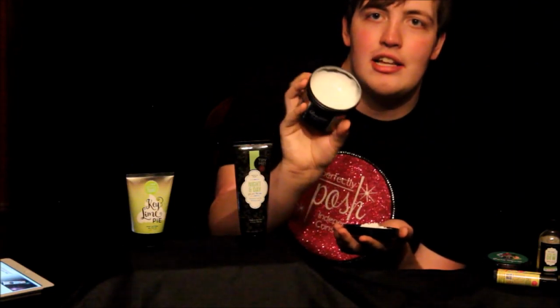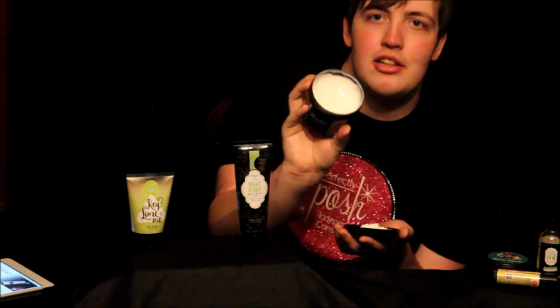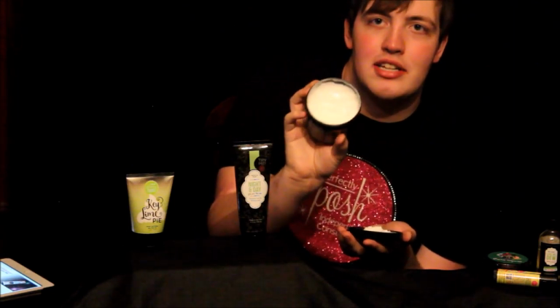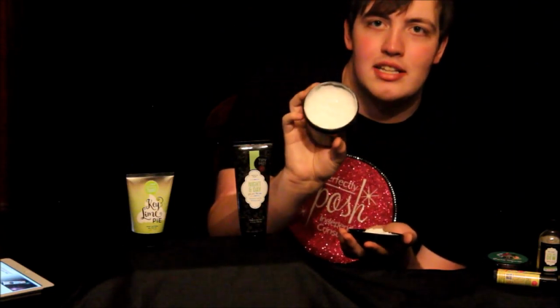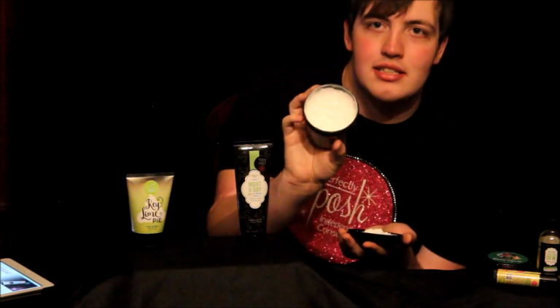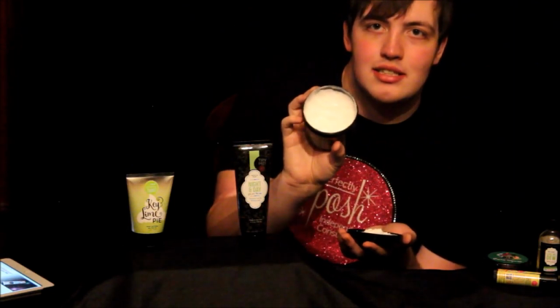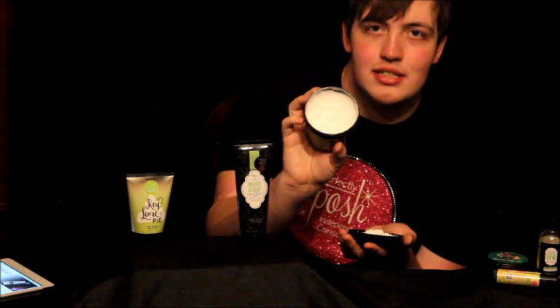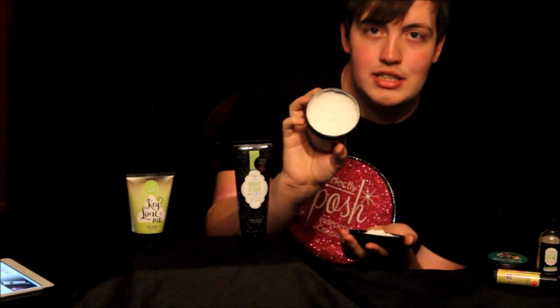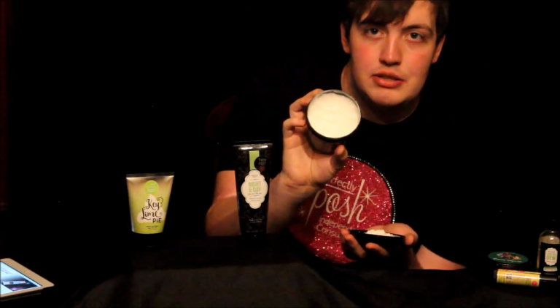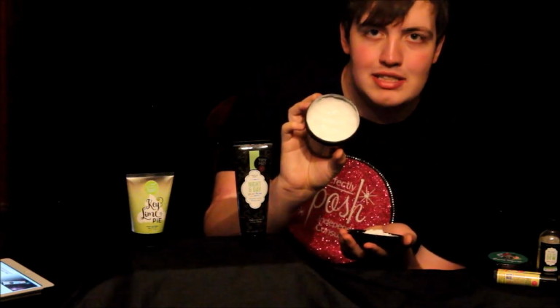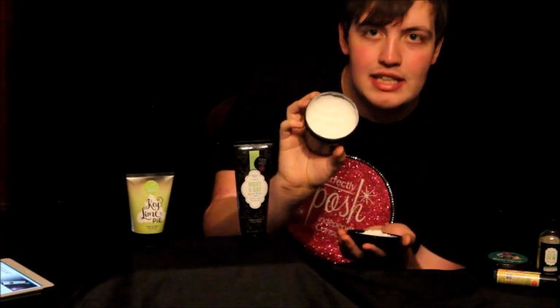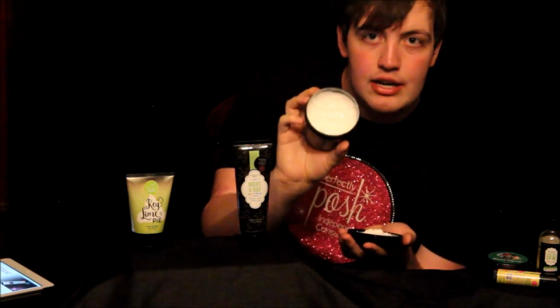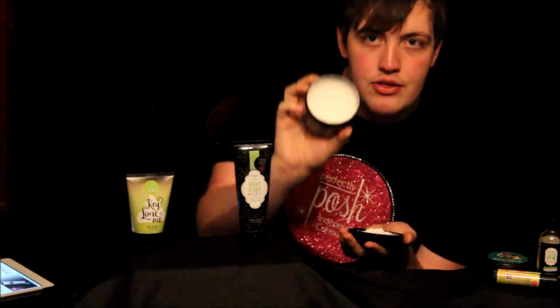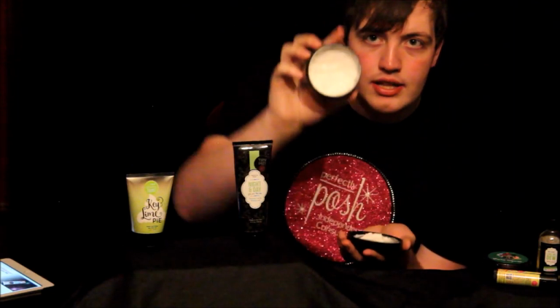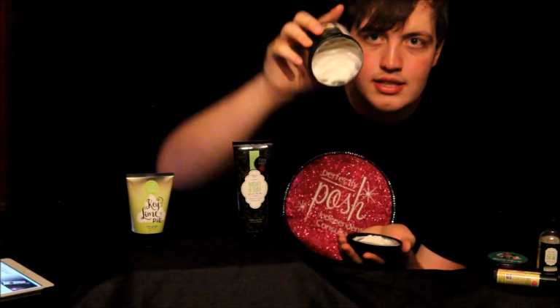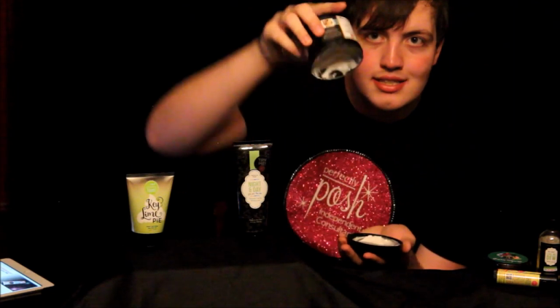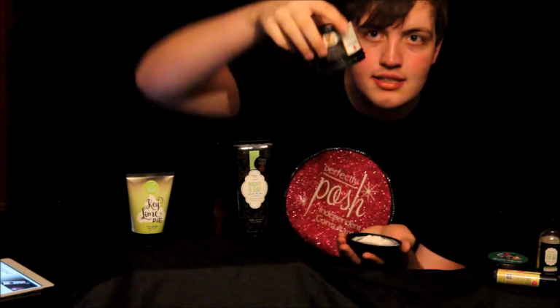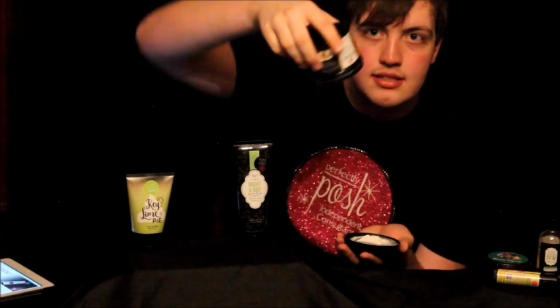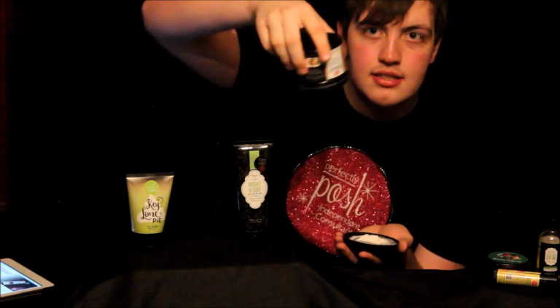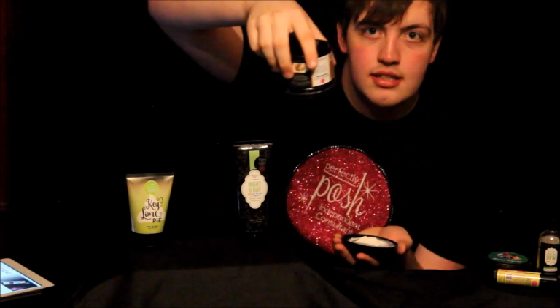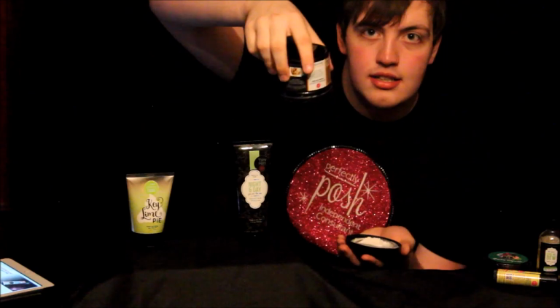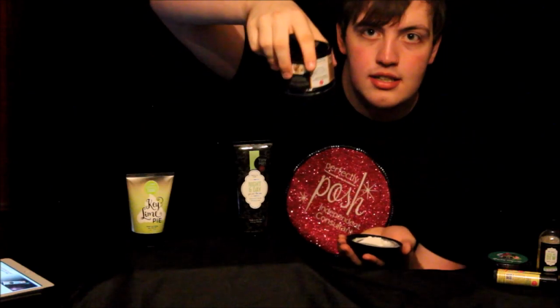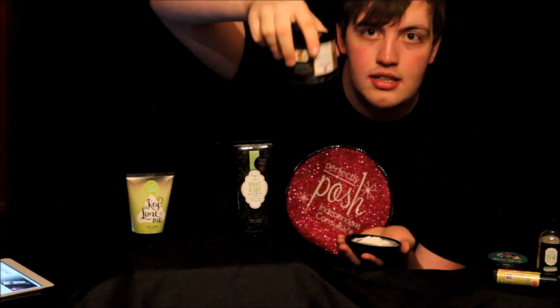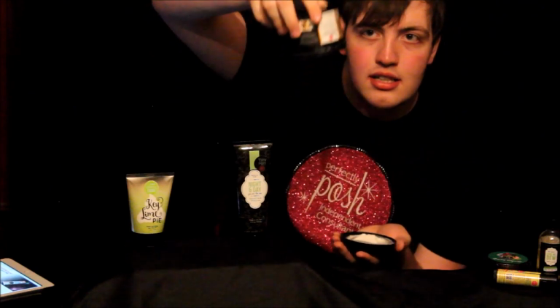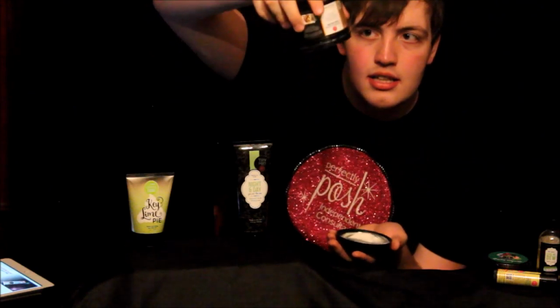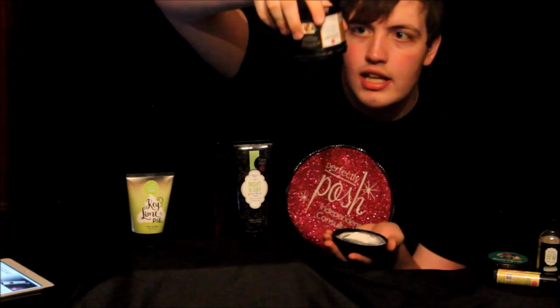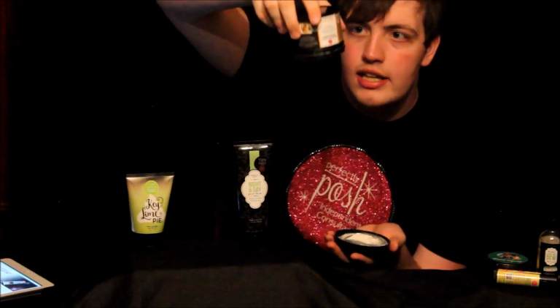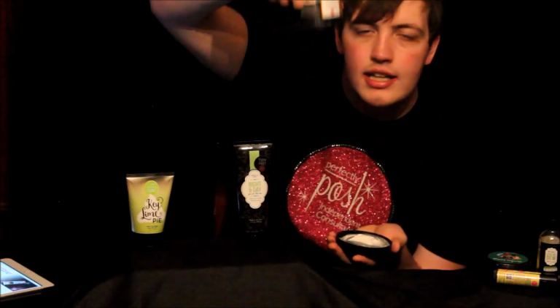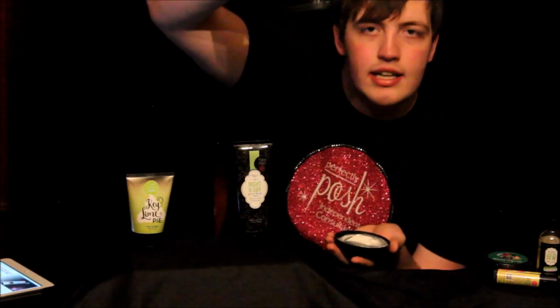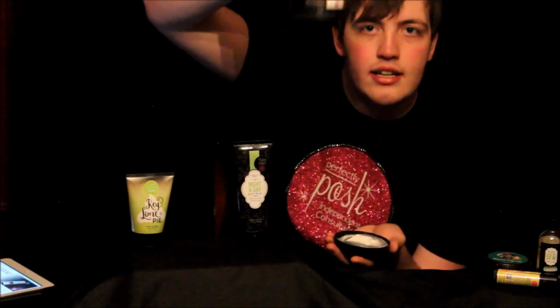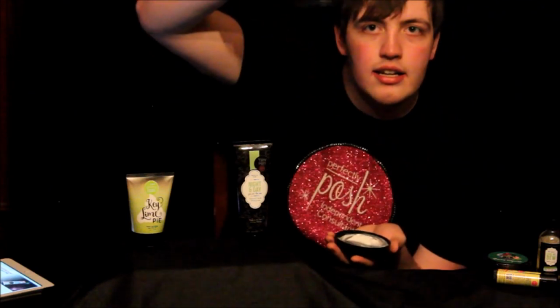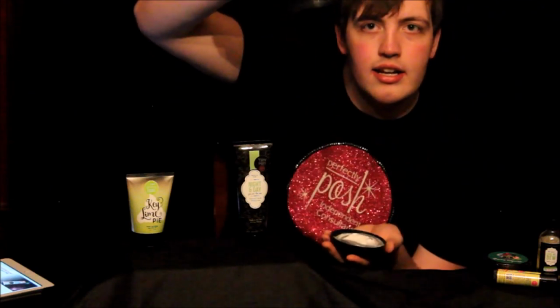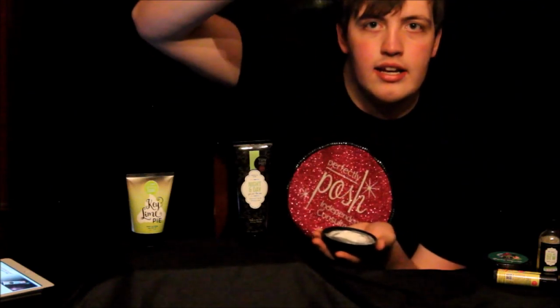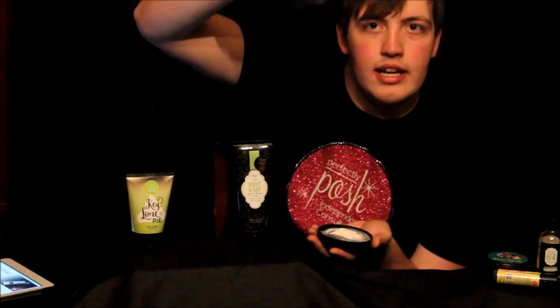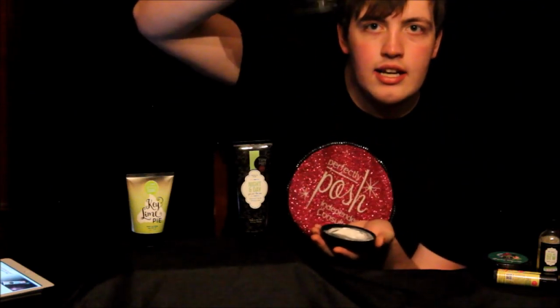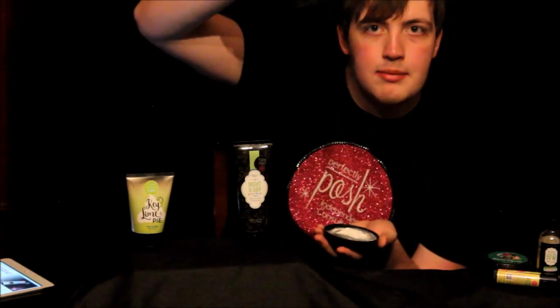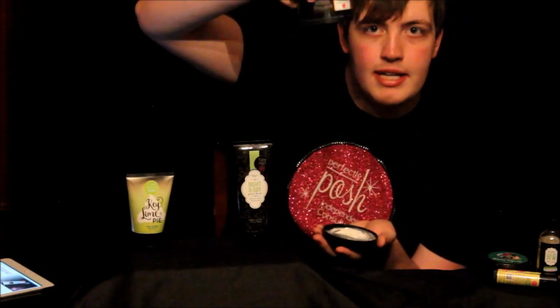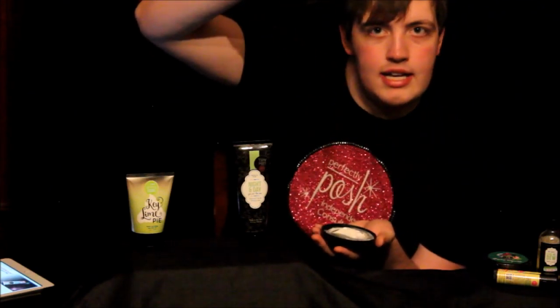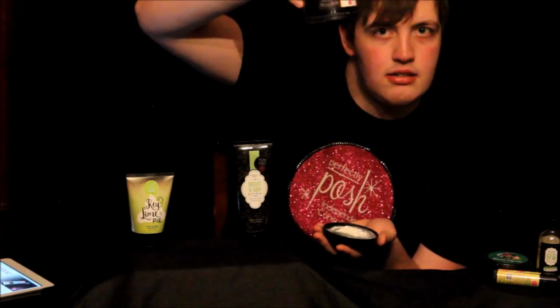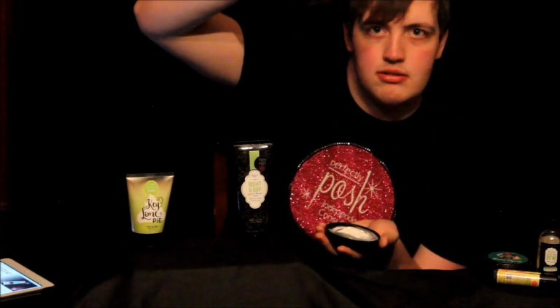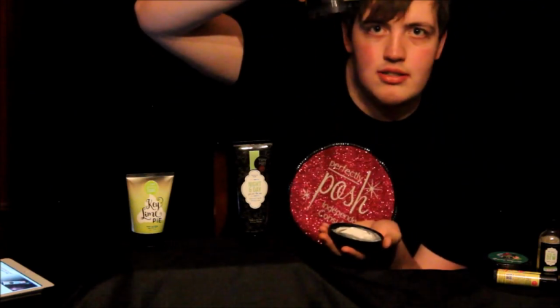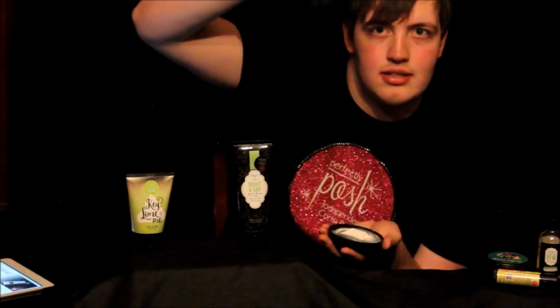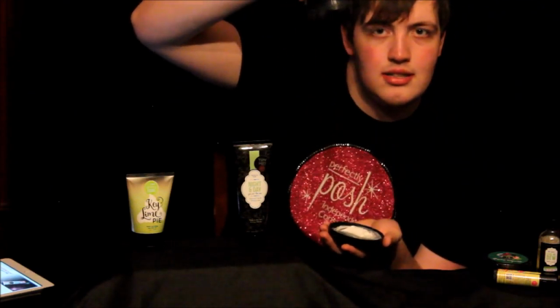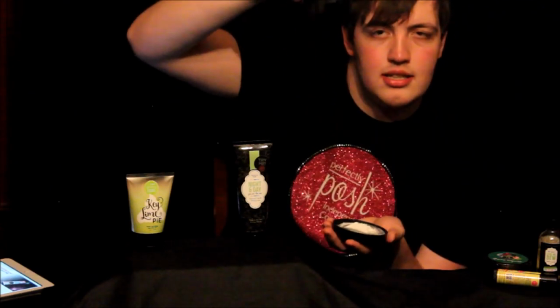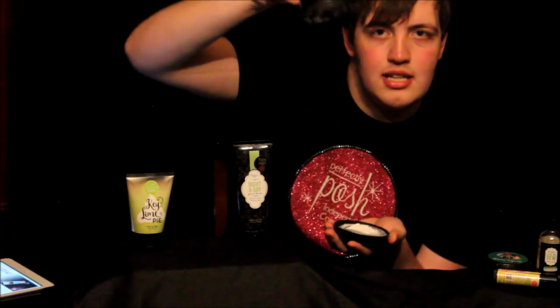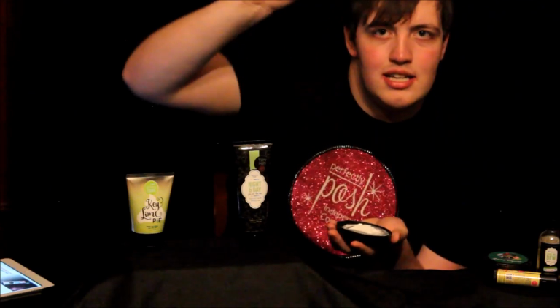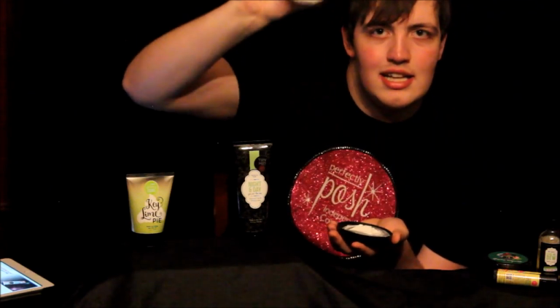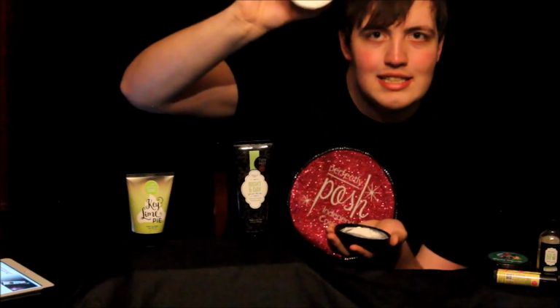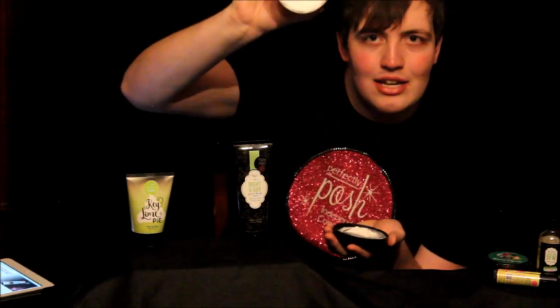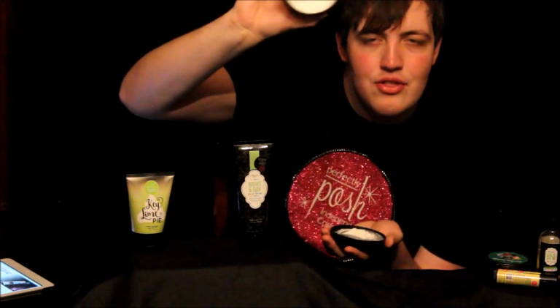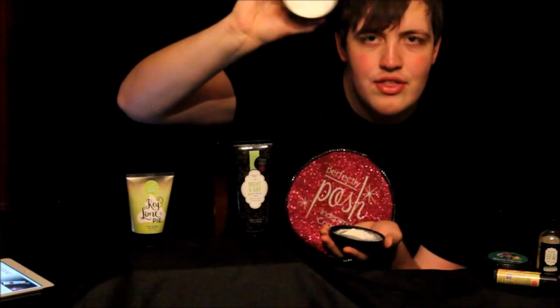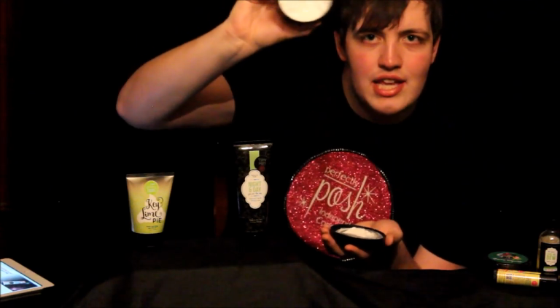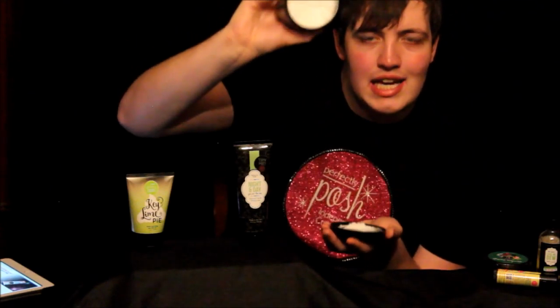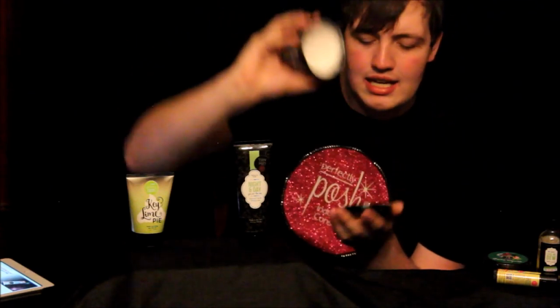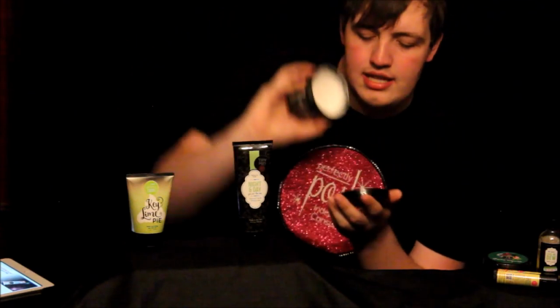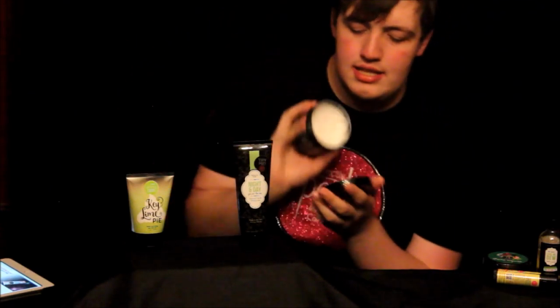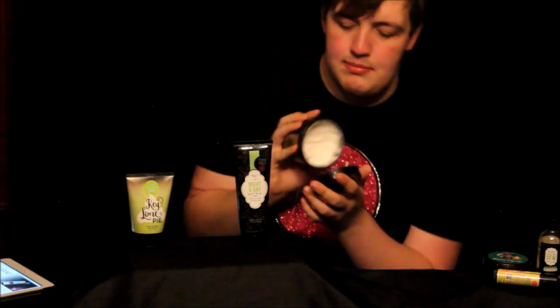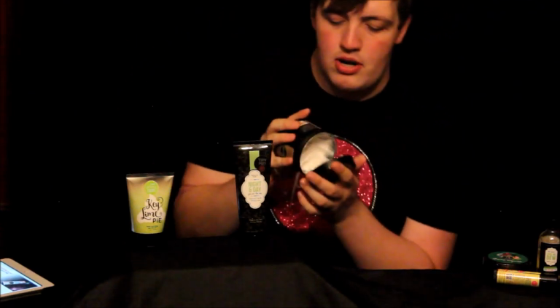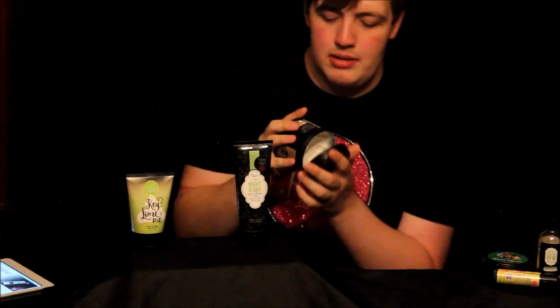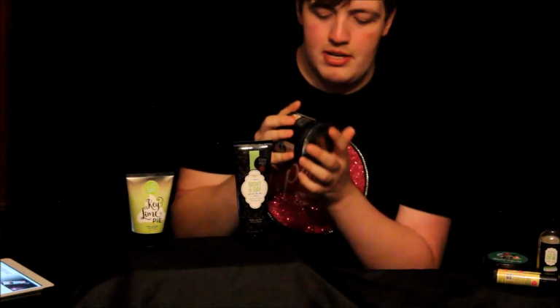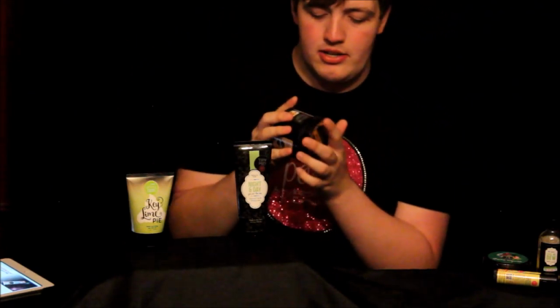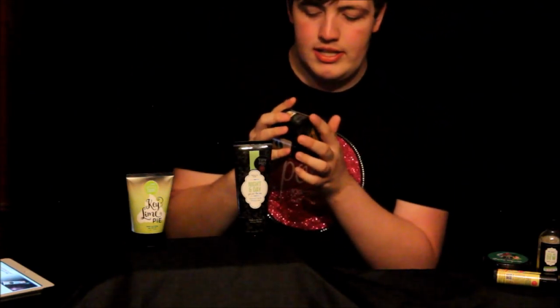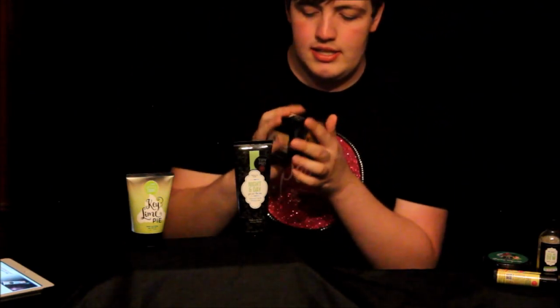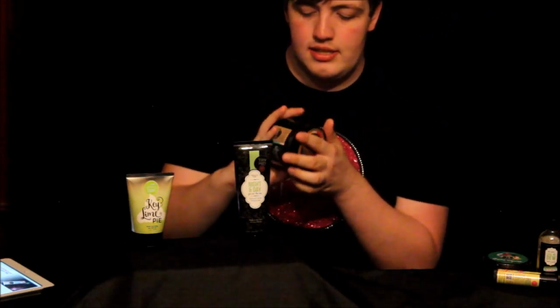Look at how thick this is — it just won't come out. That's how thick this body butter is.